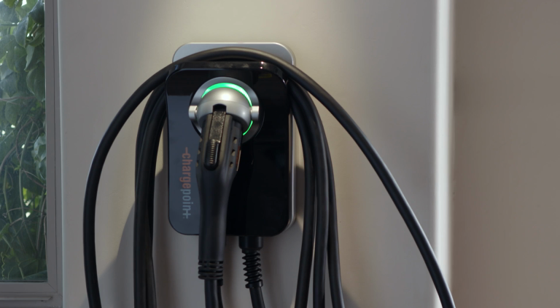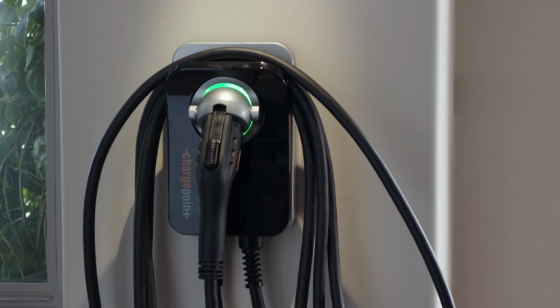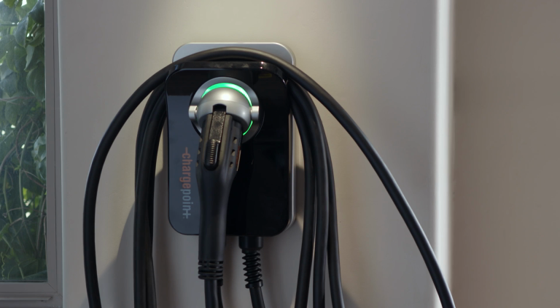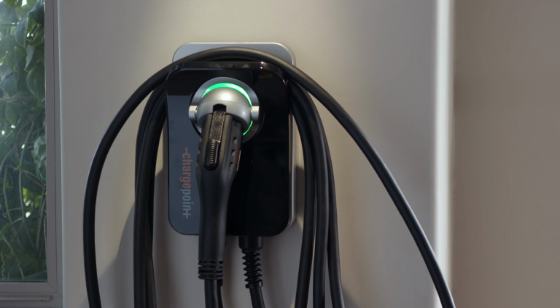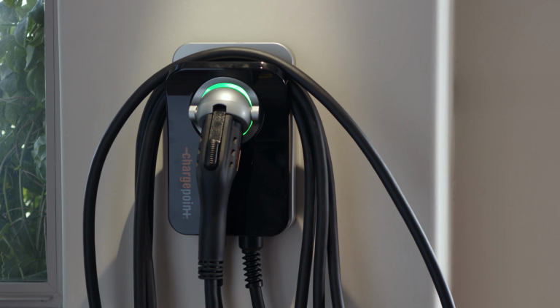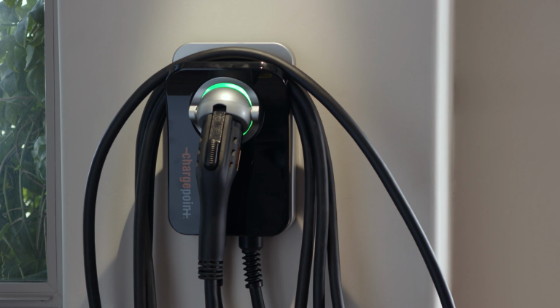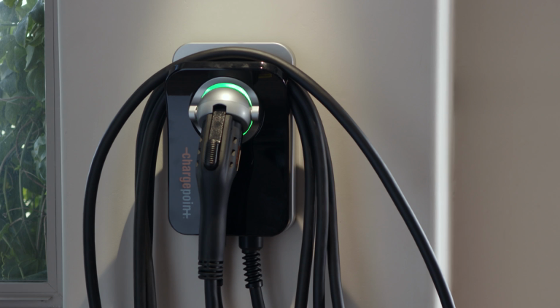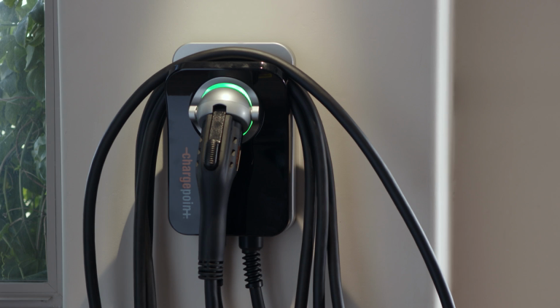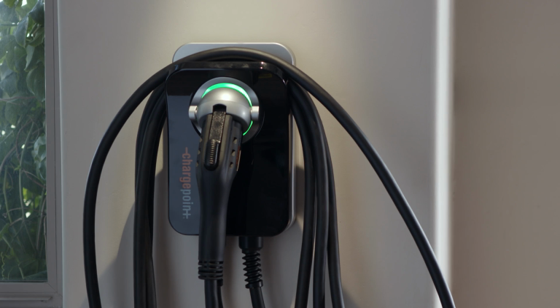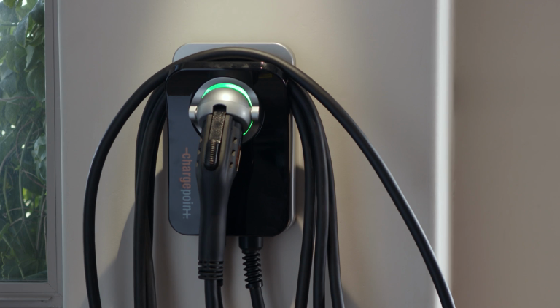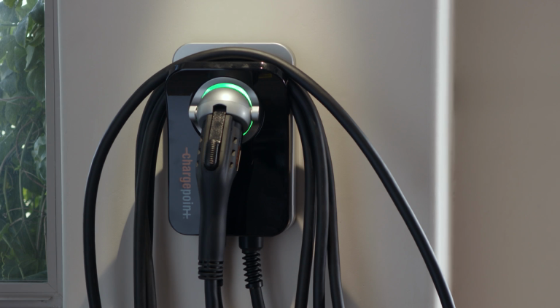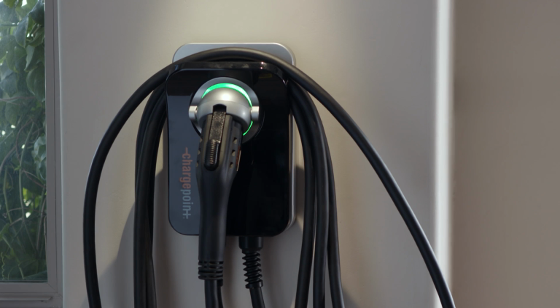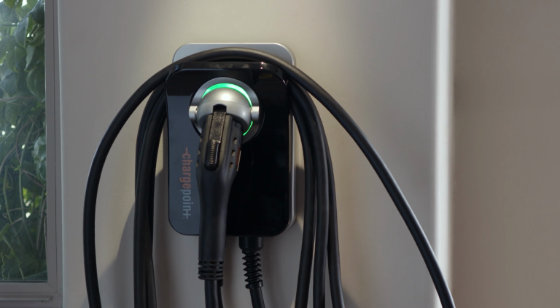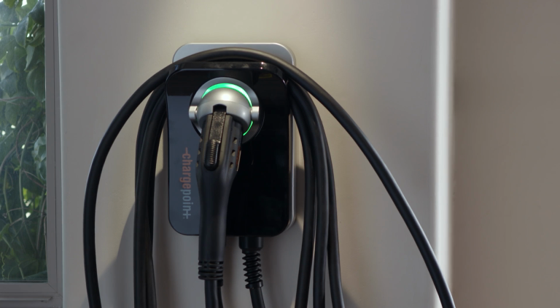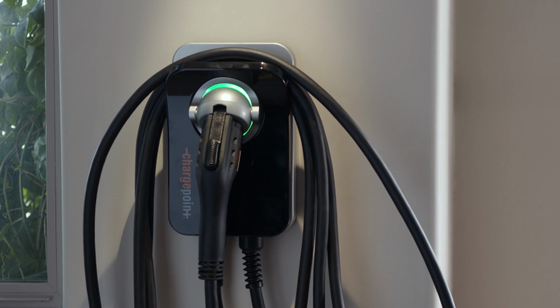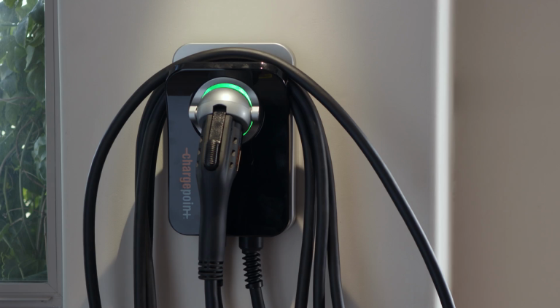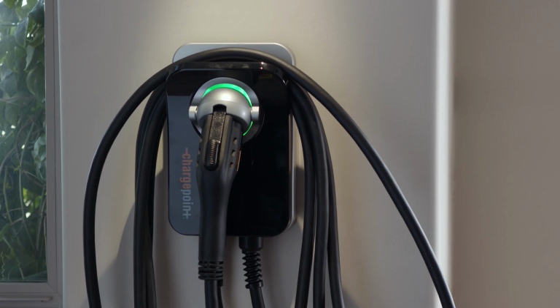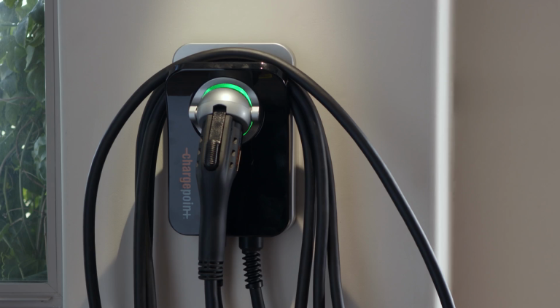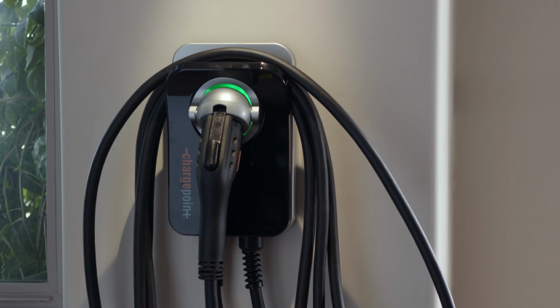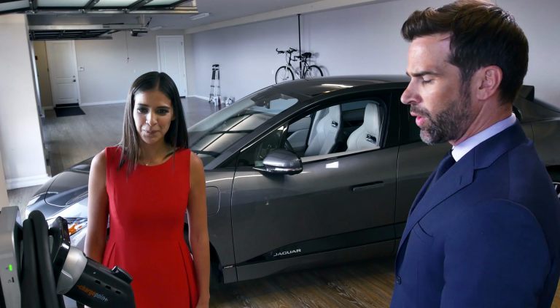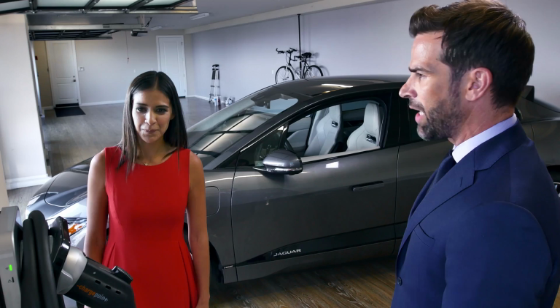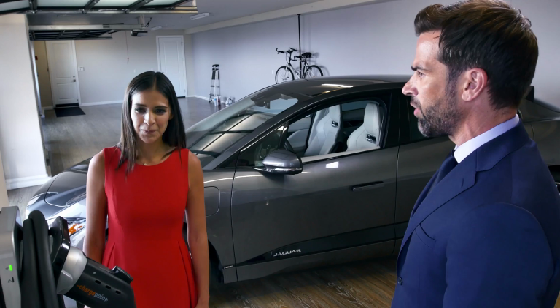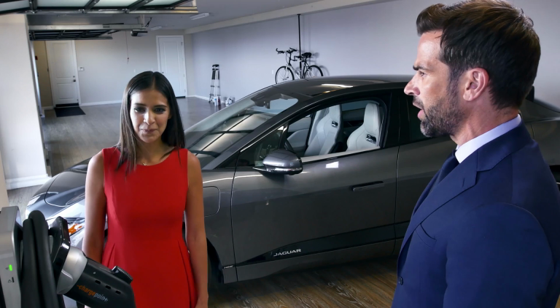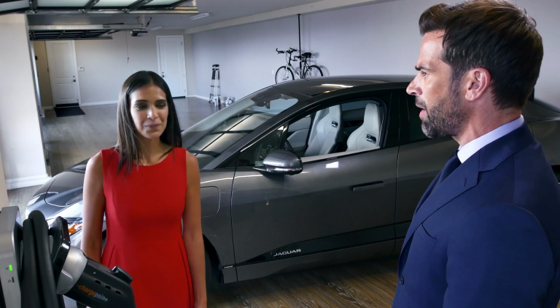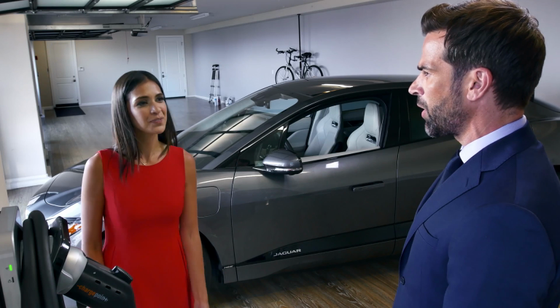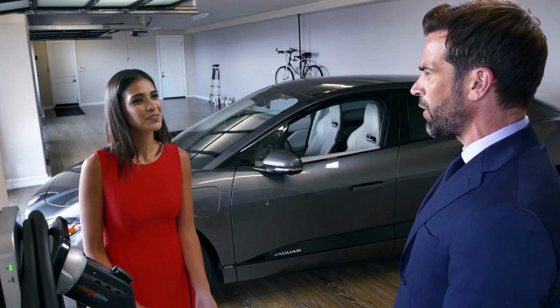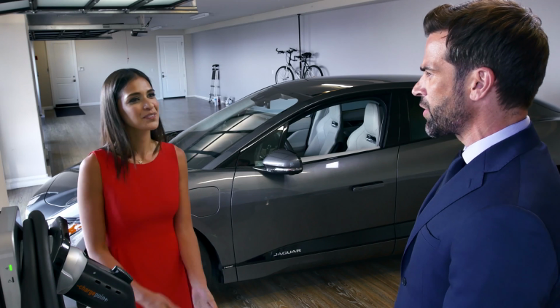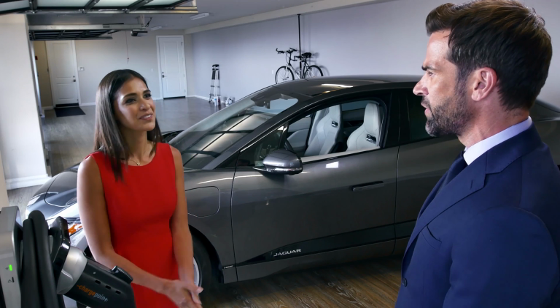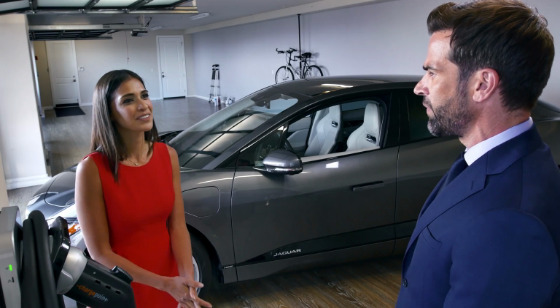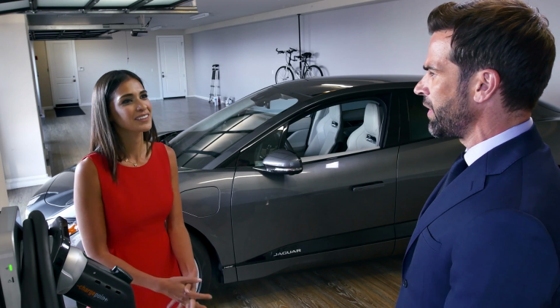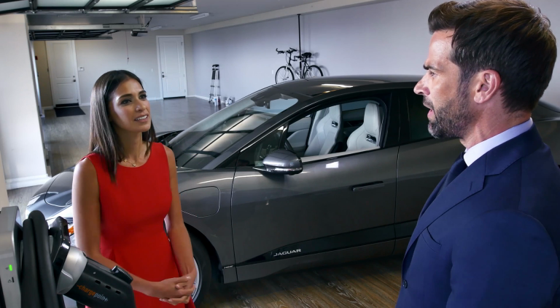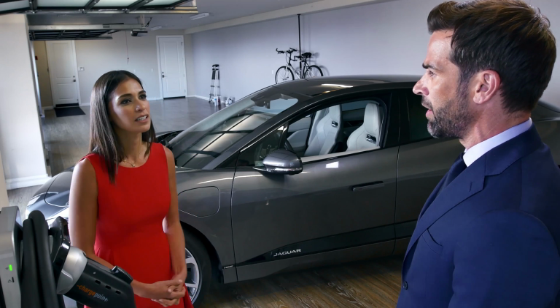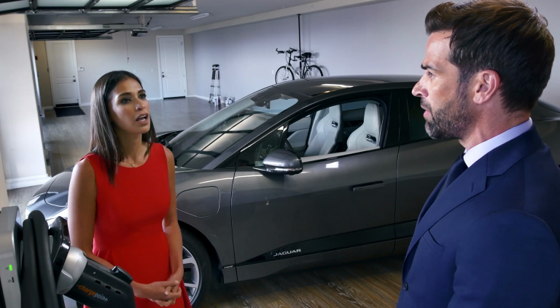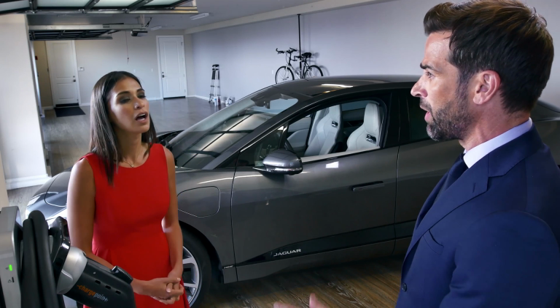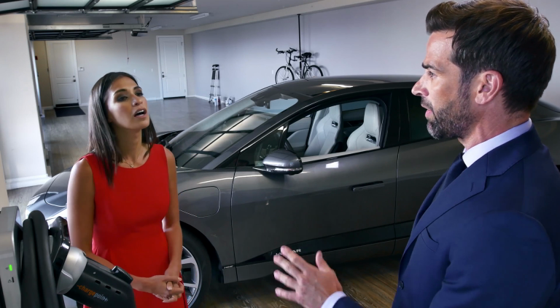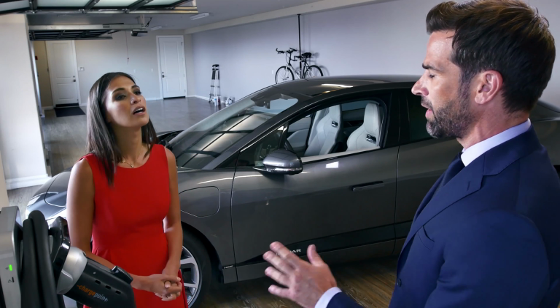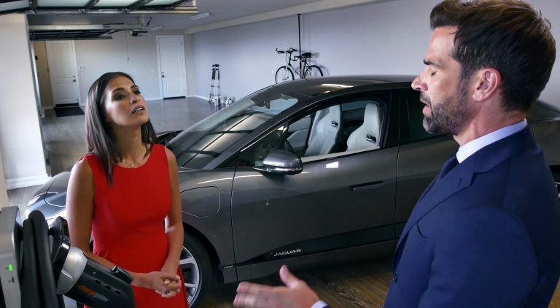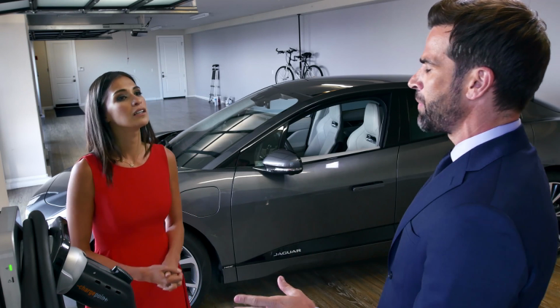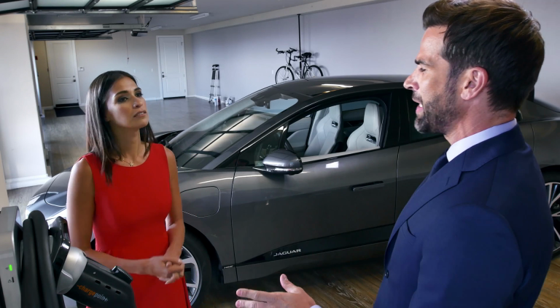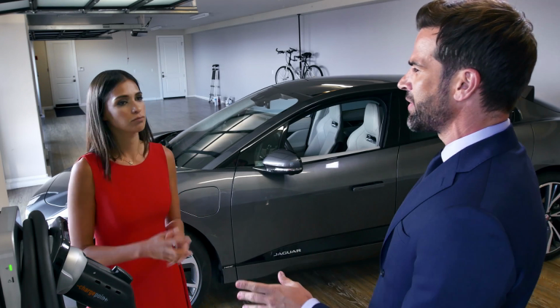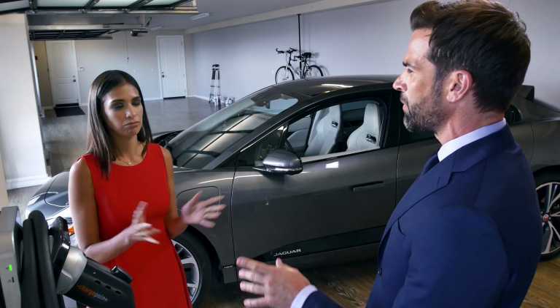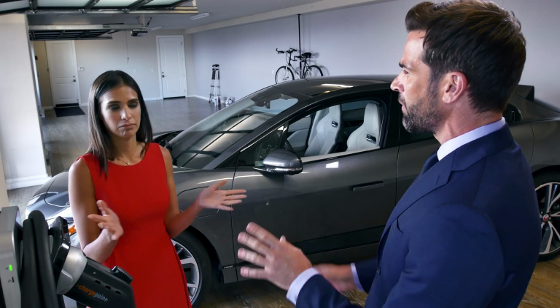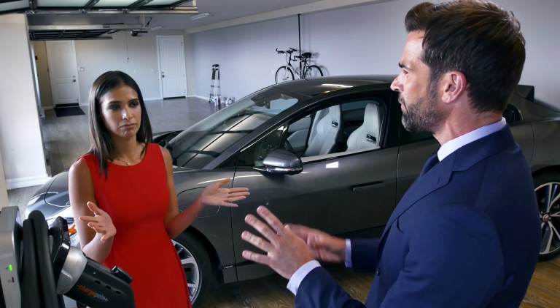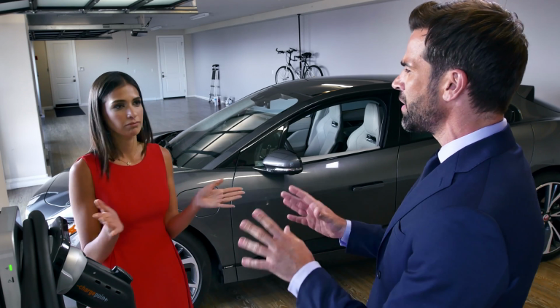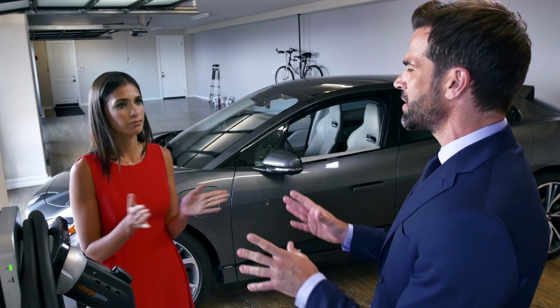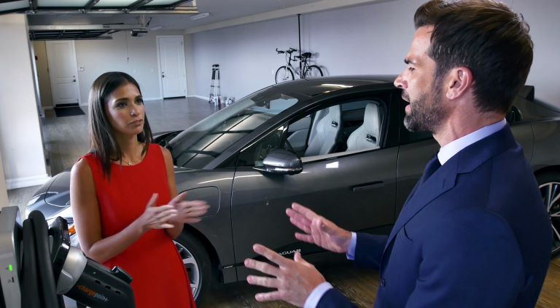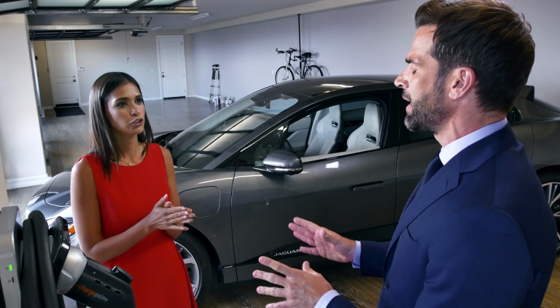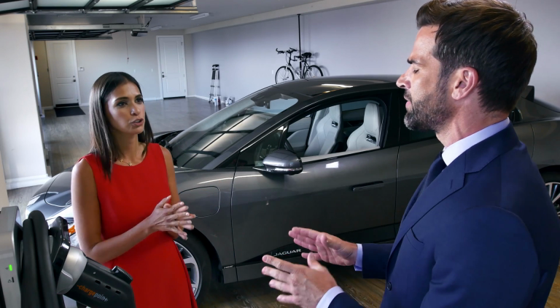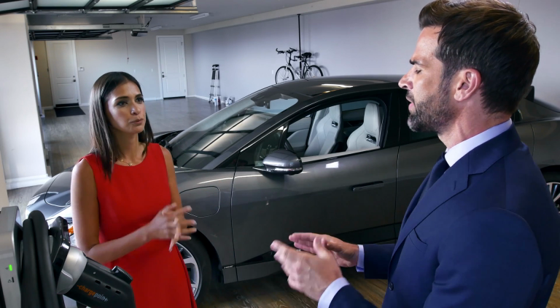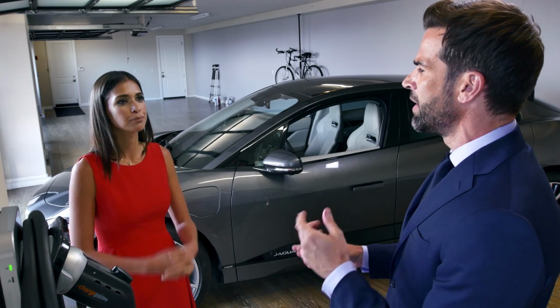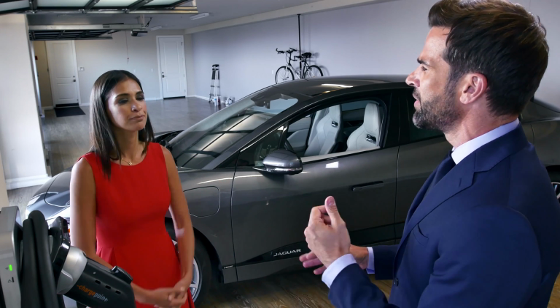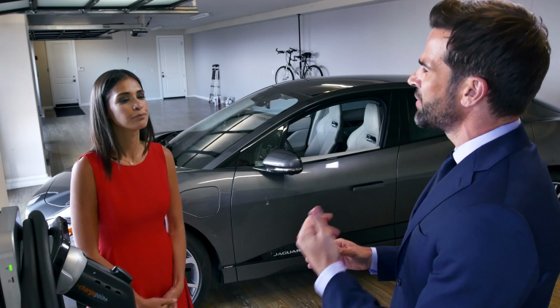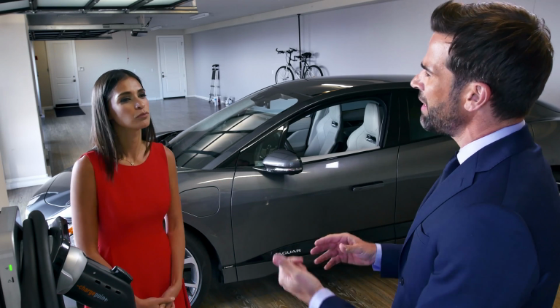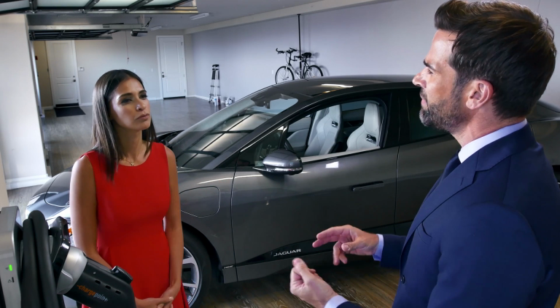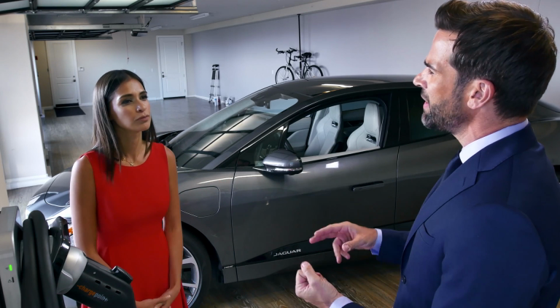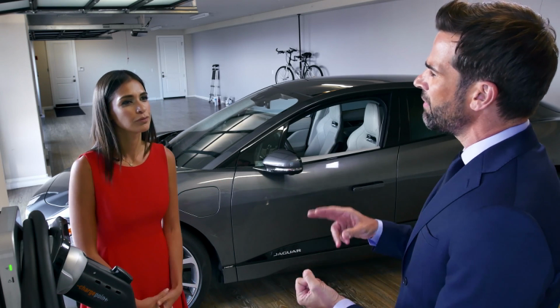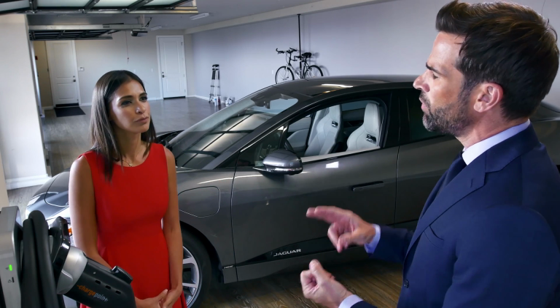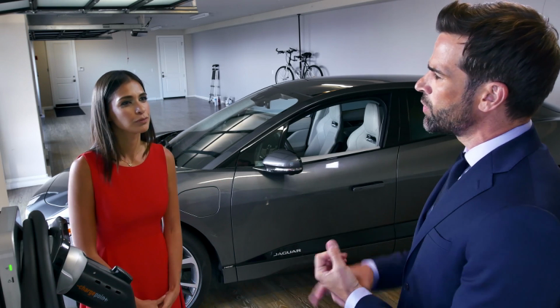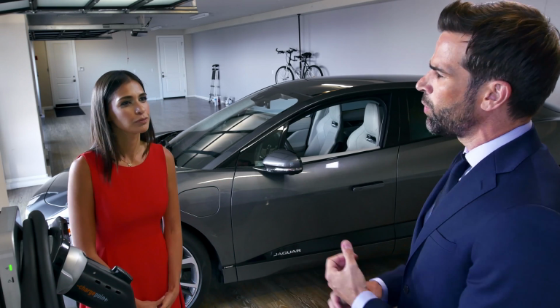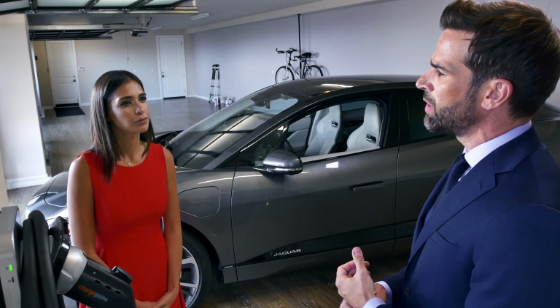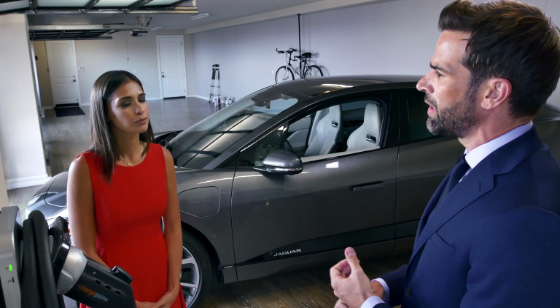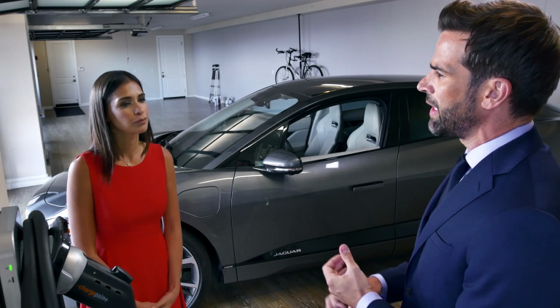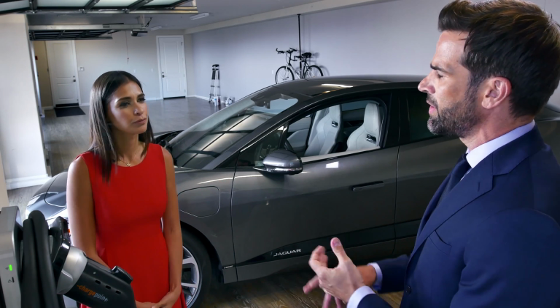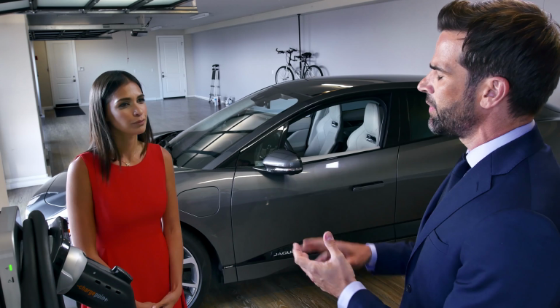They've done a really nice clean job. I've got a couple of questions for you now. You might think they're basic, but the first thing is safety.